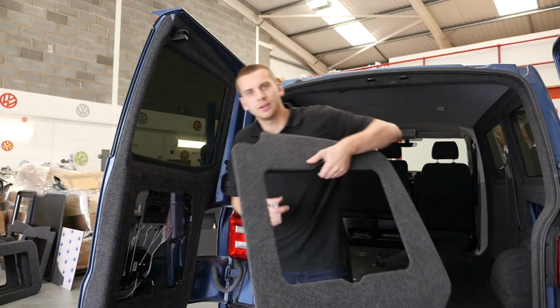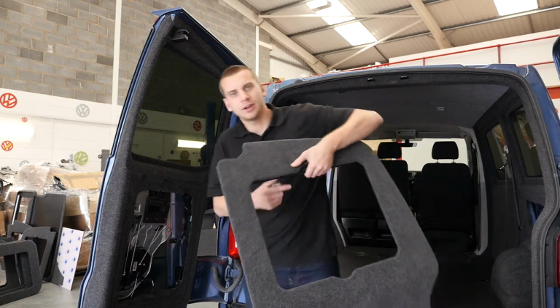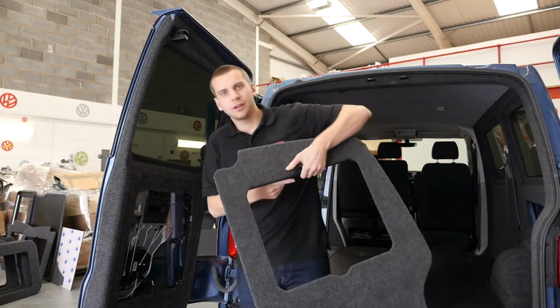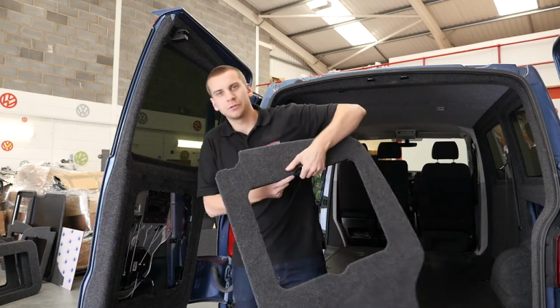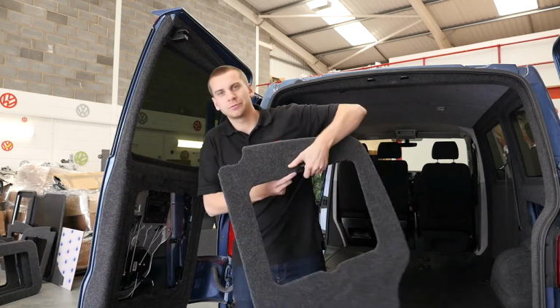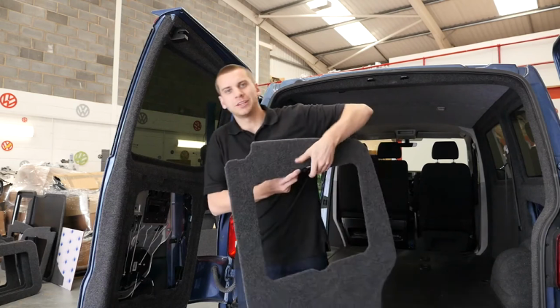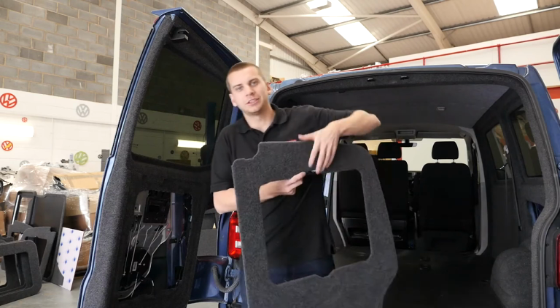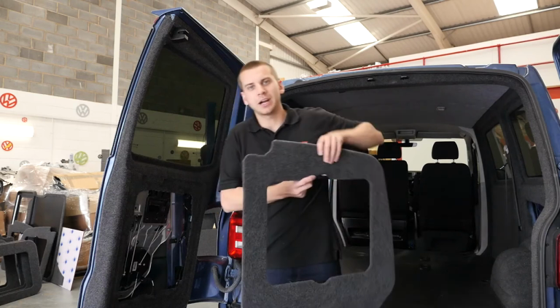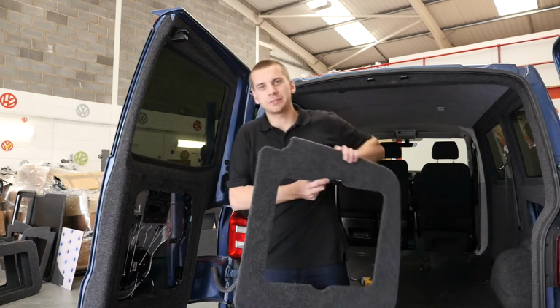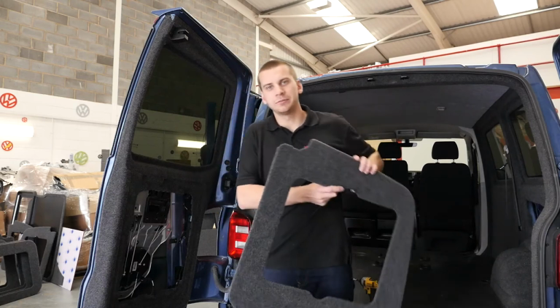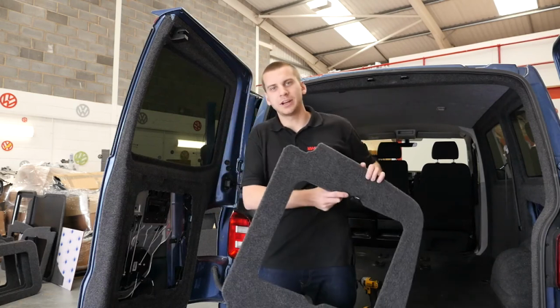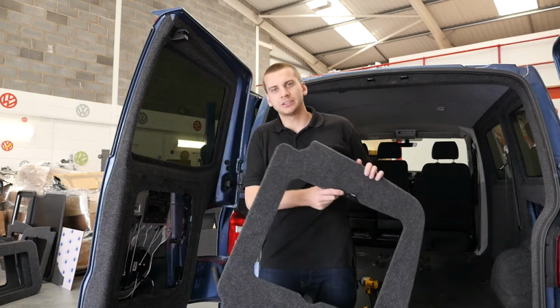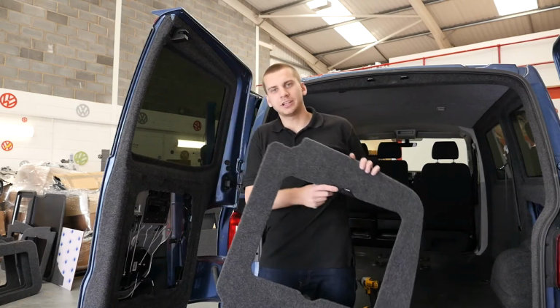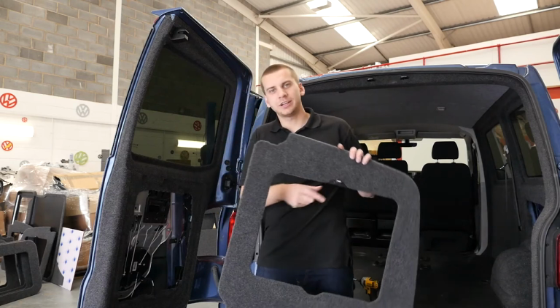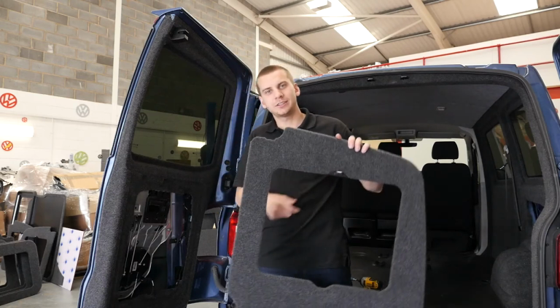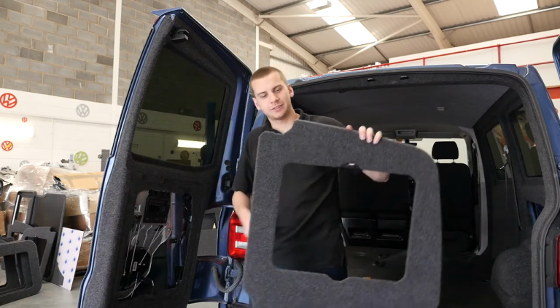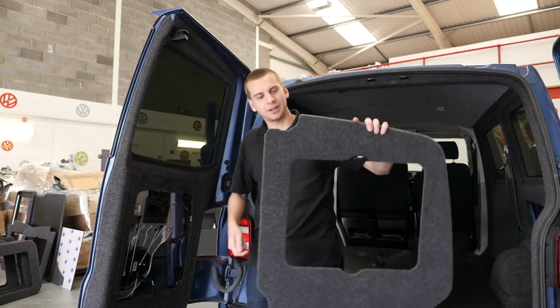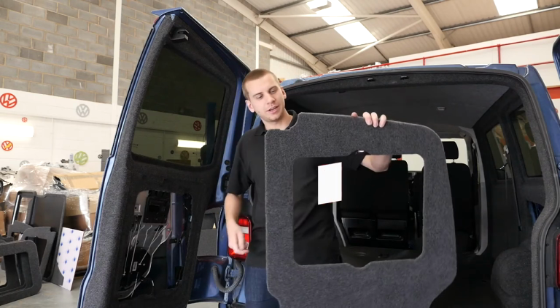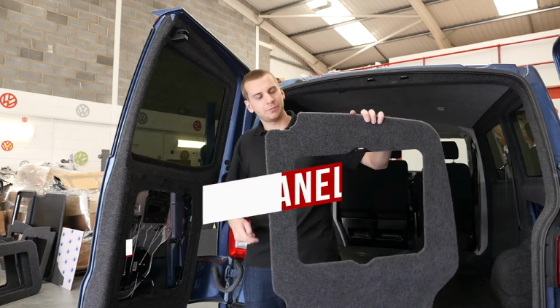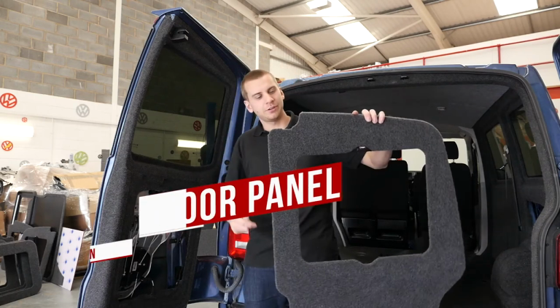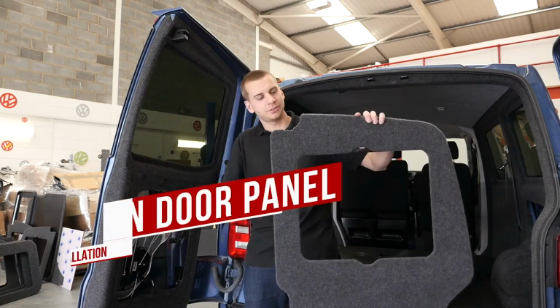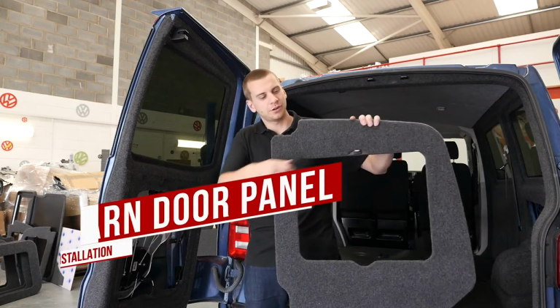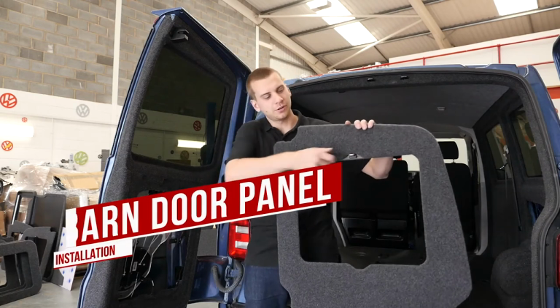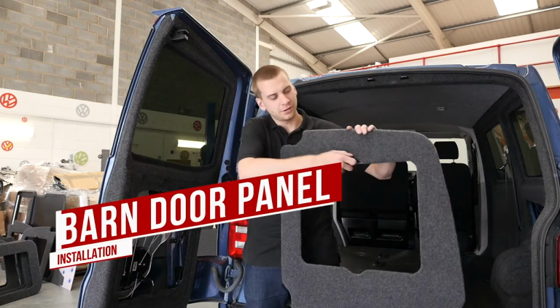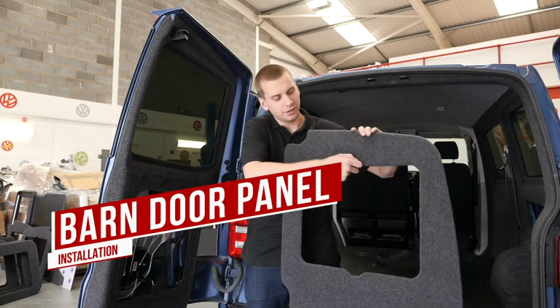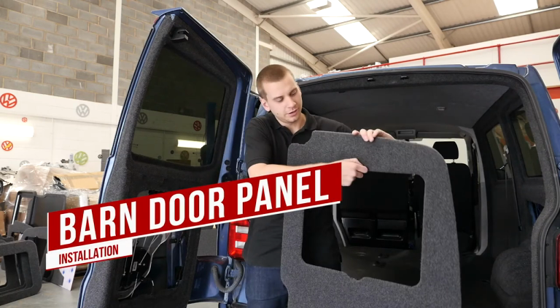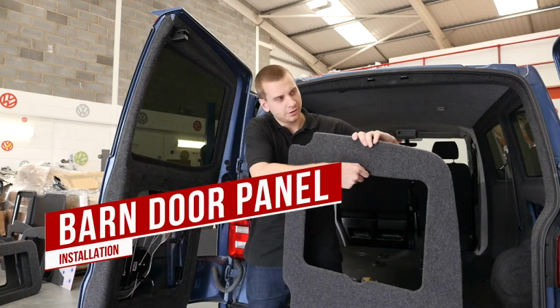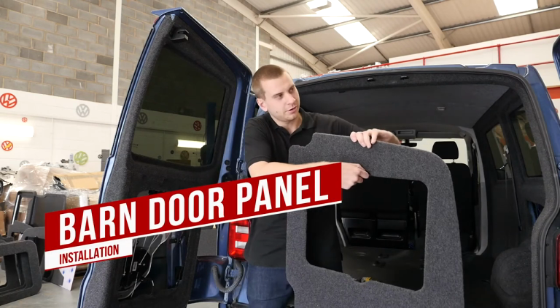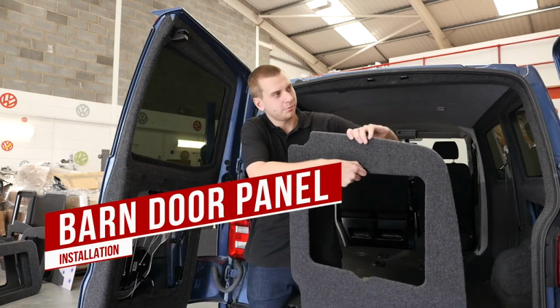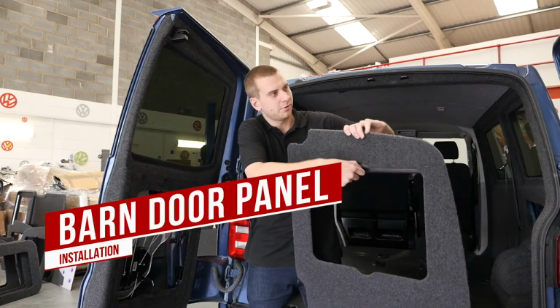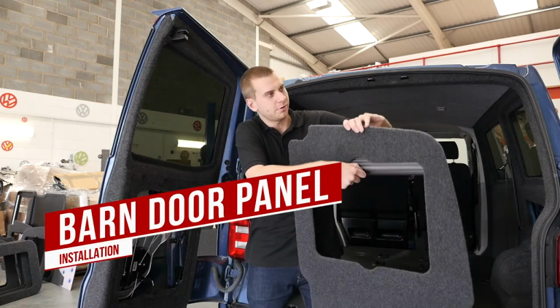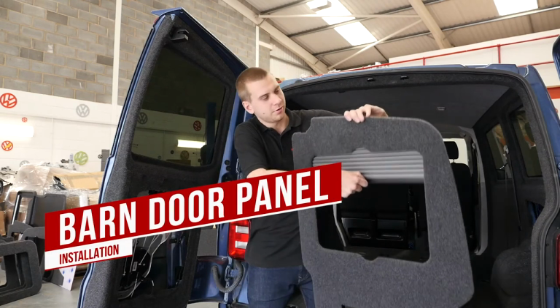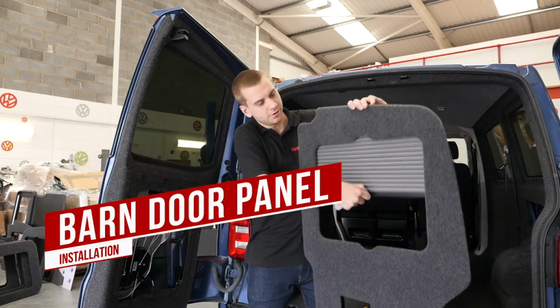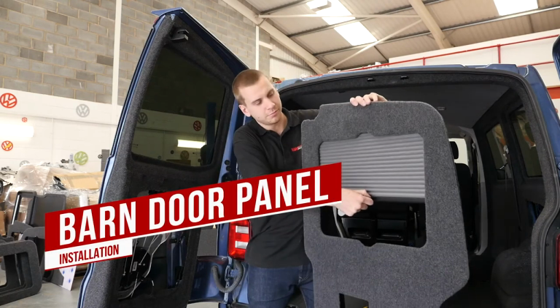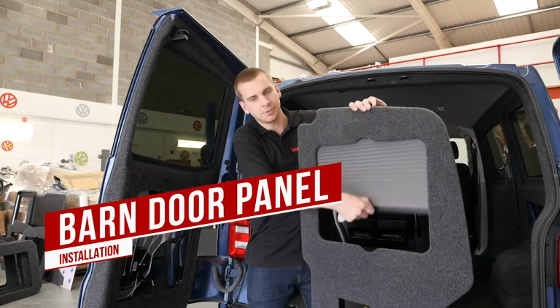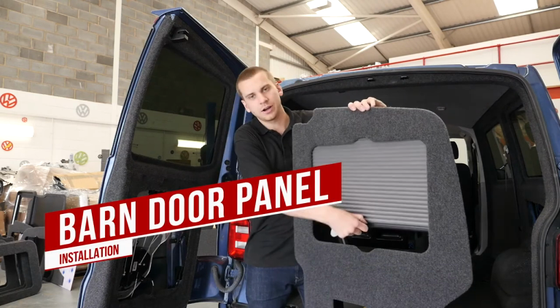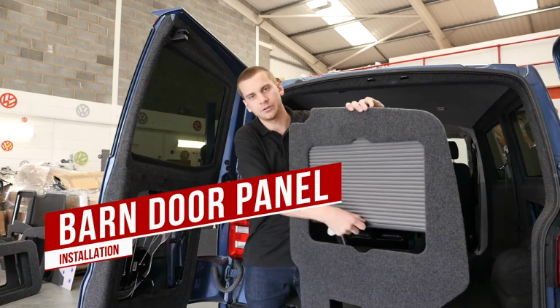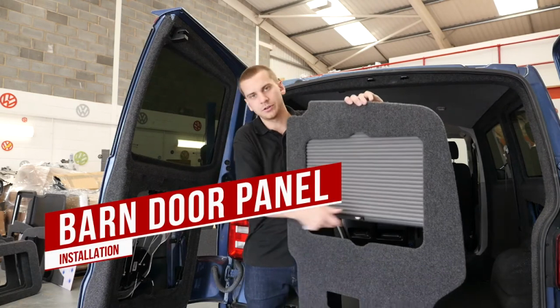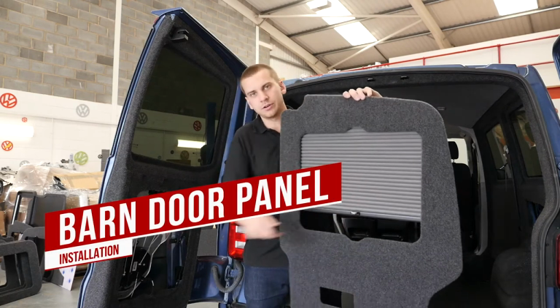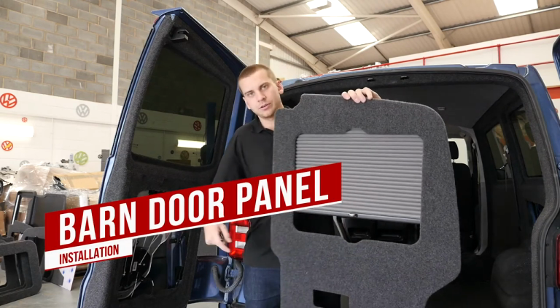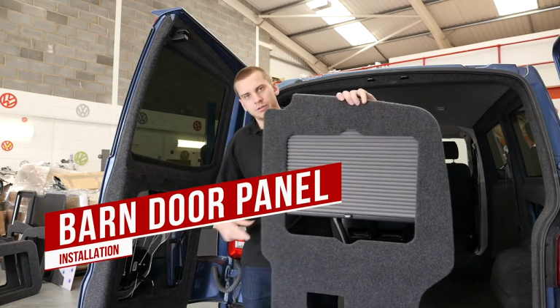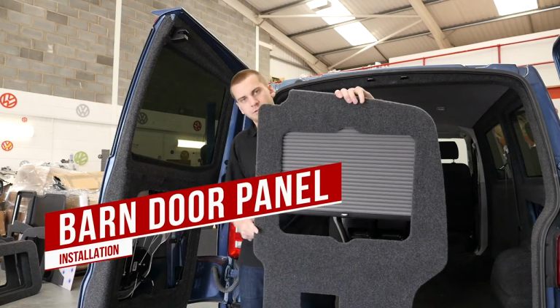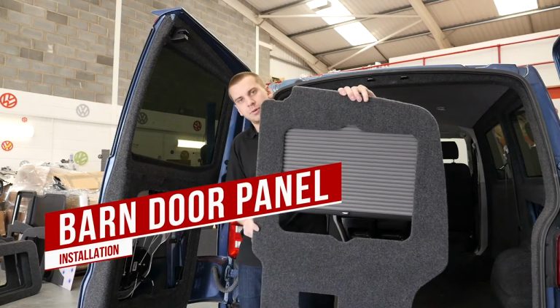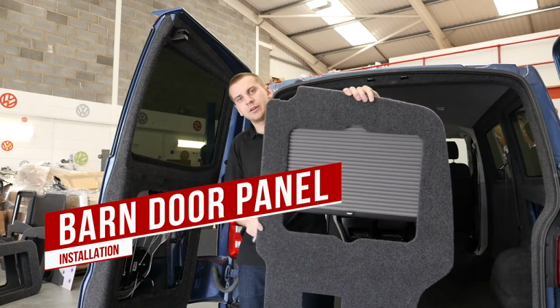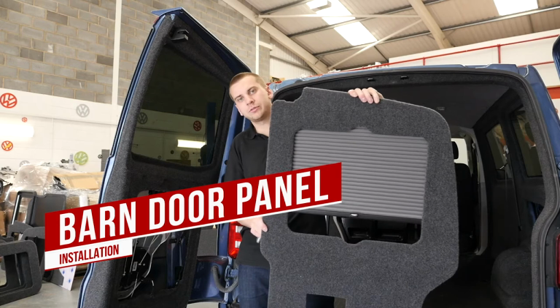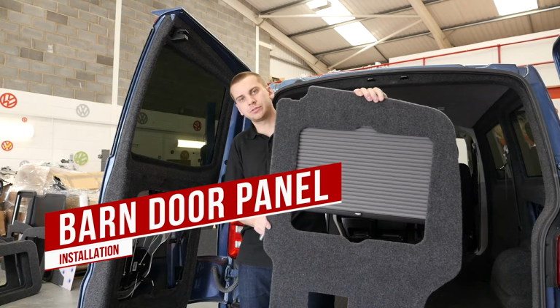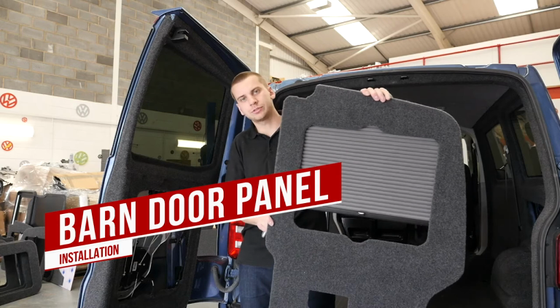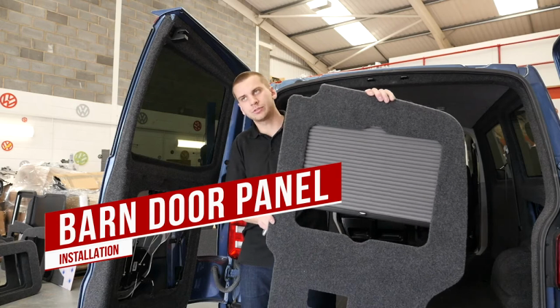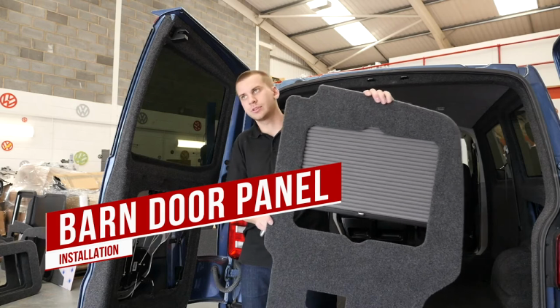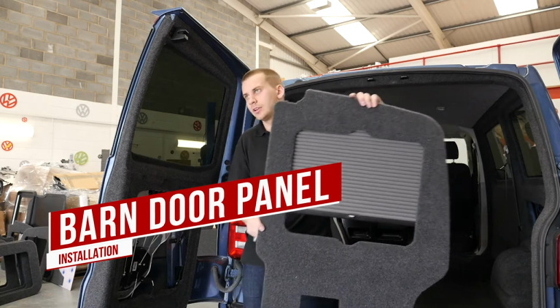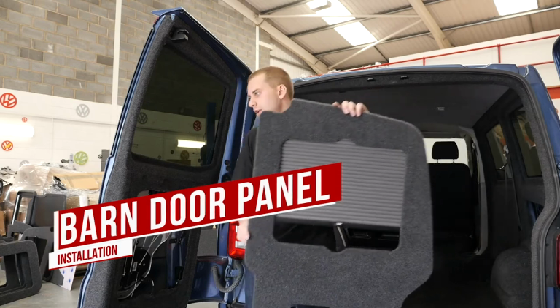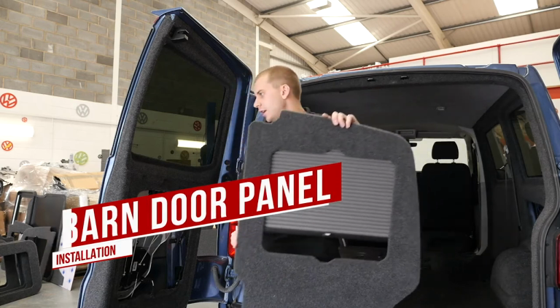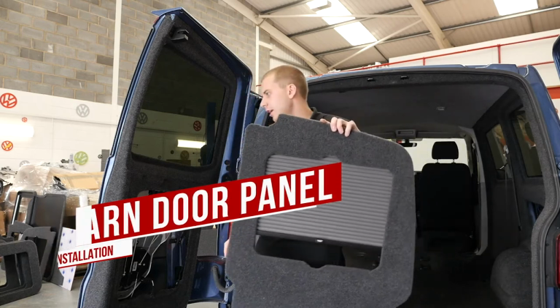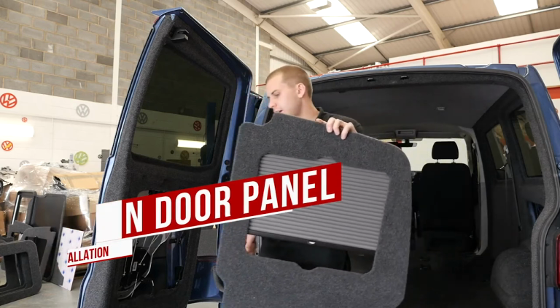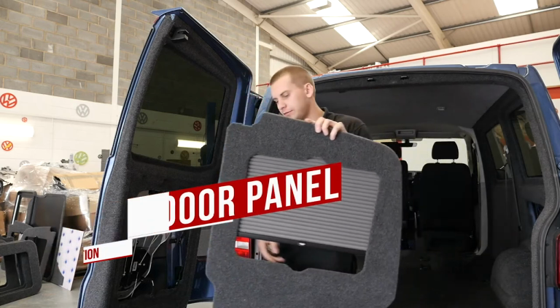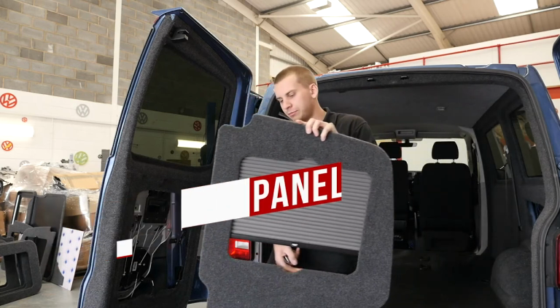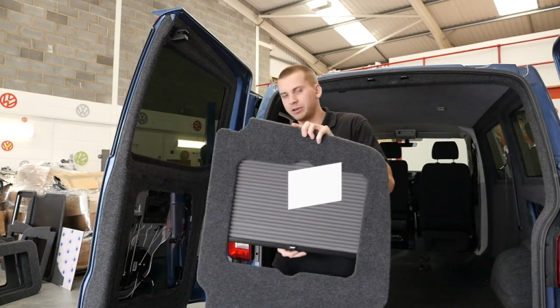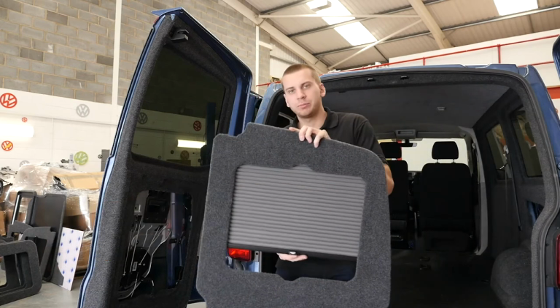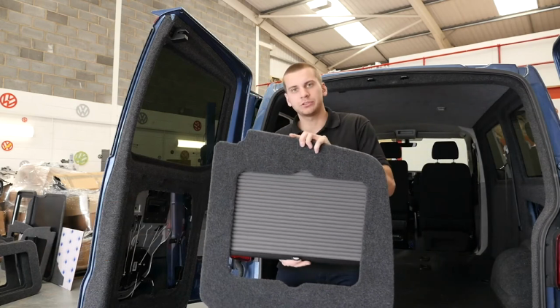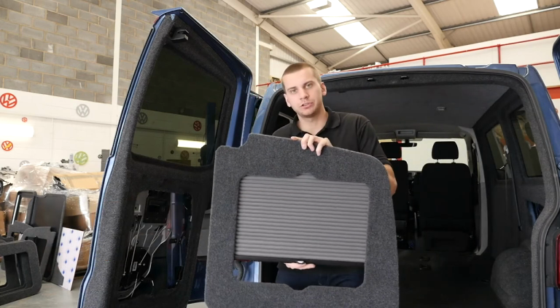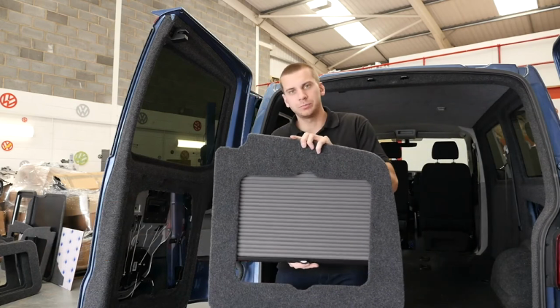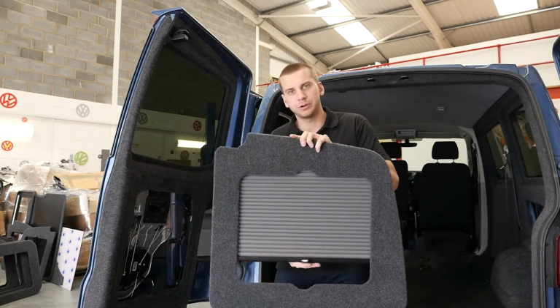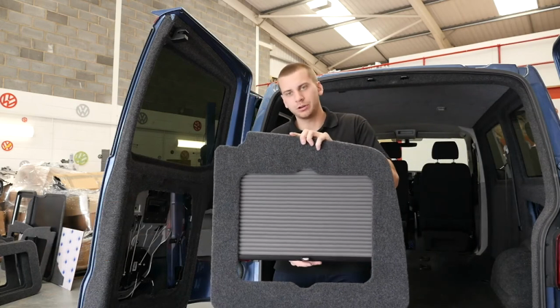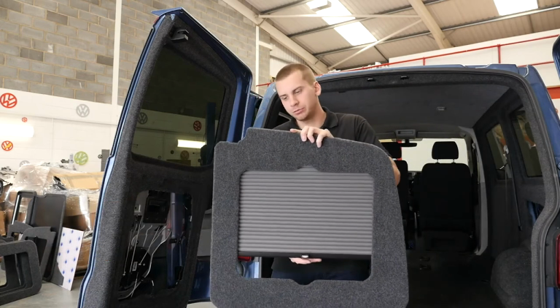Hello, it's Jack from Vanshades. Today we're installing door panels from WINDOWFOS 2.0.